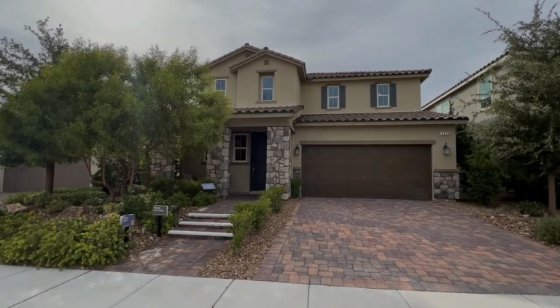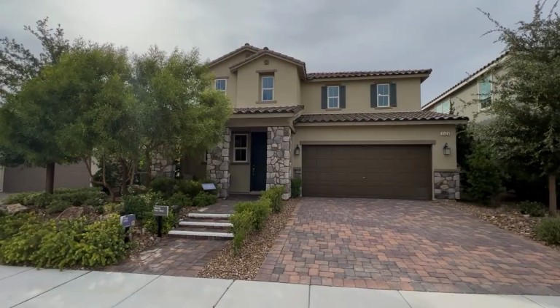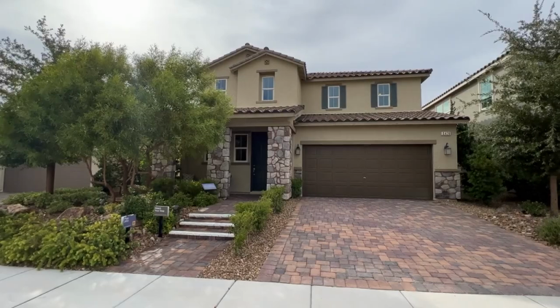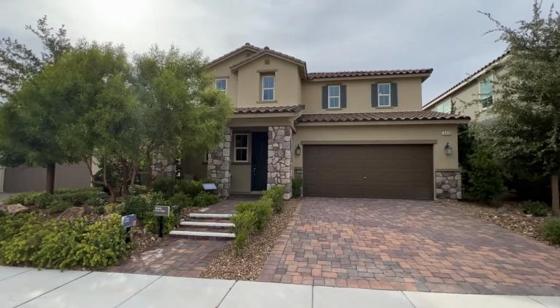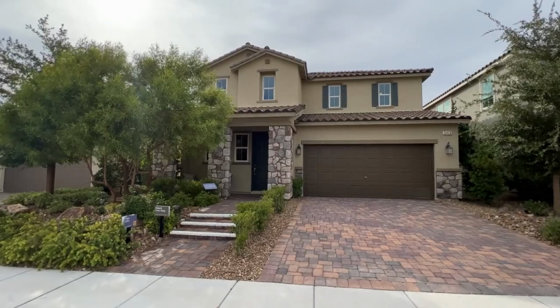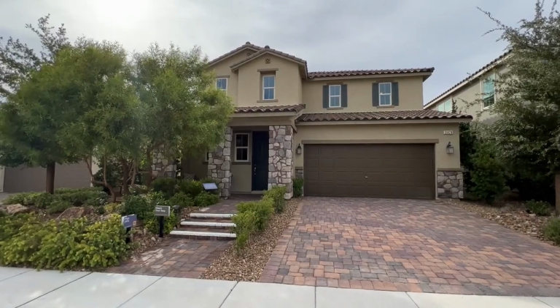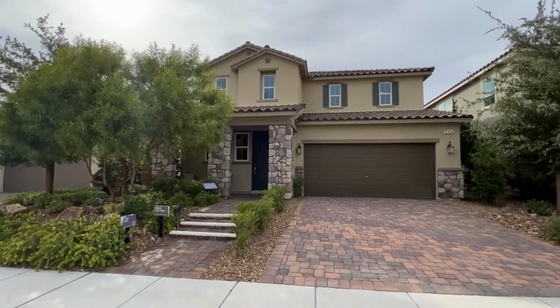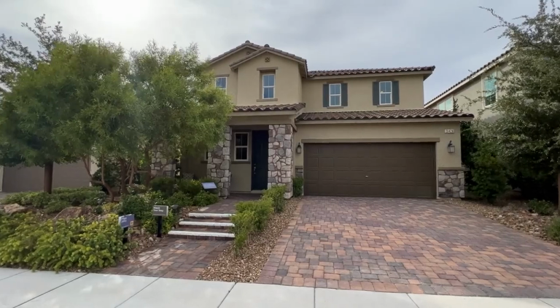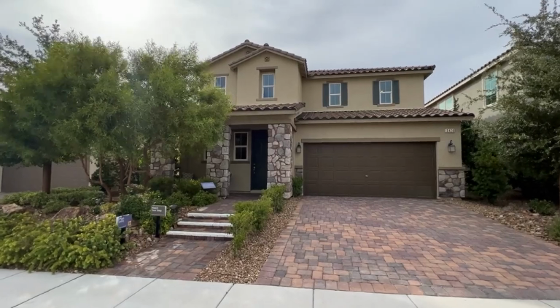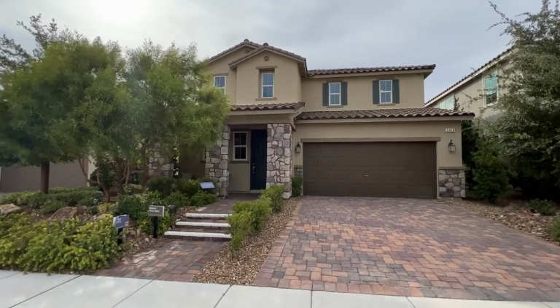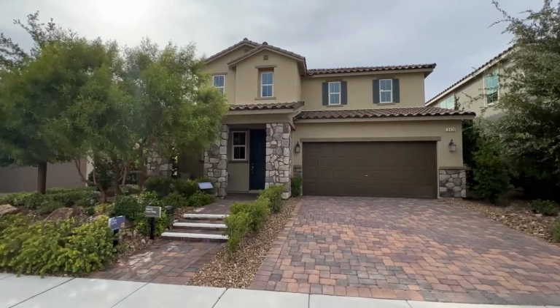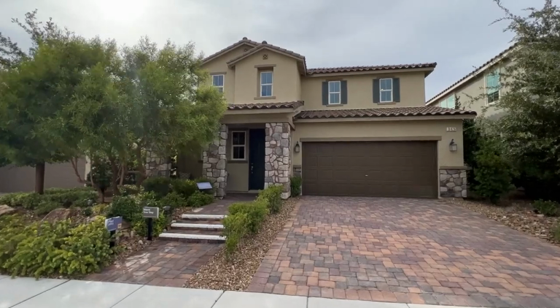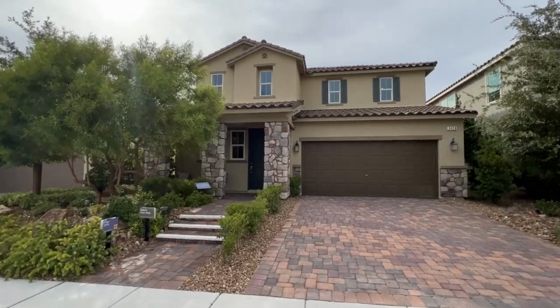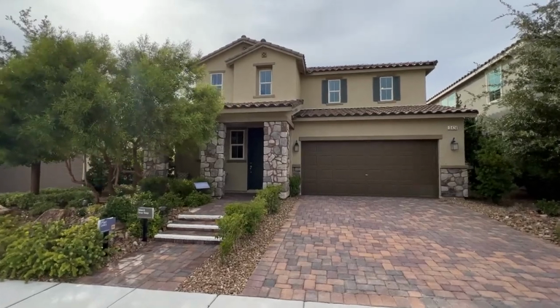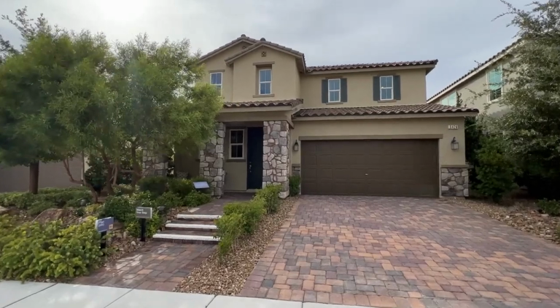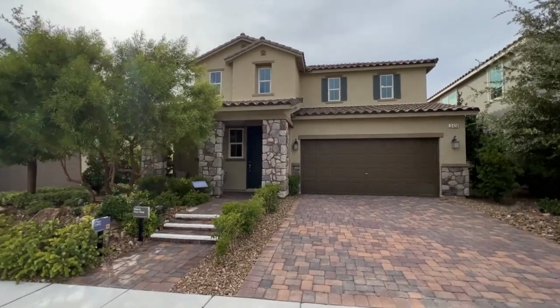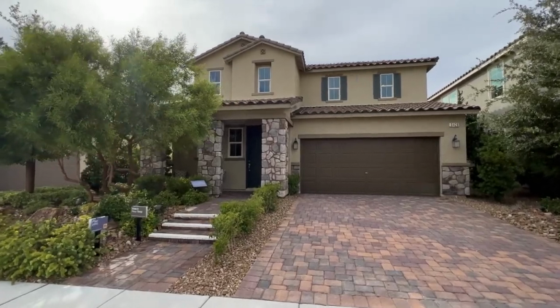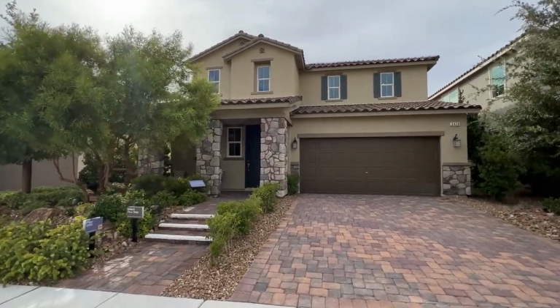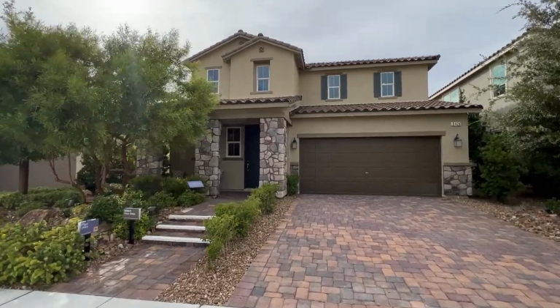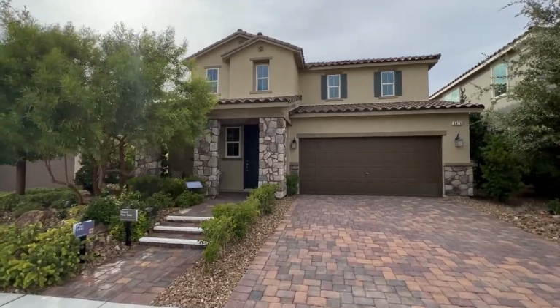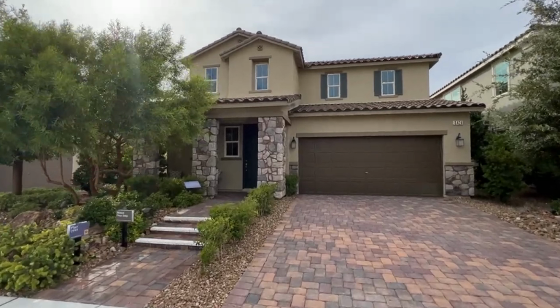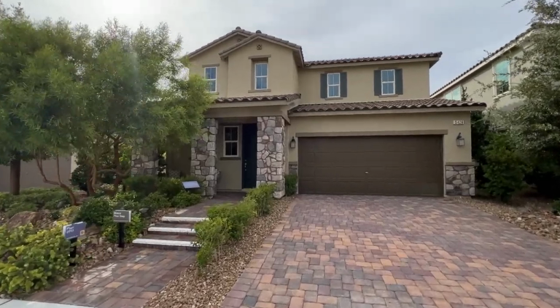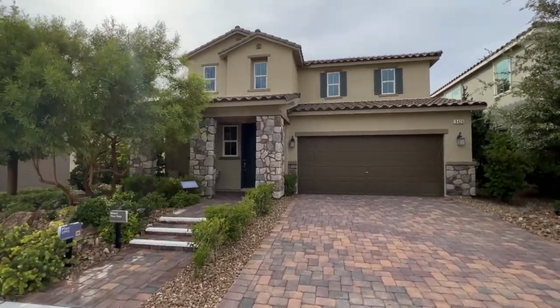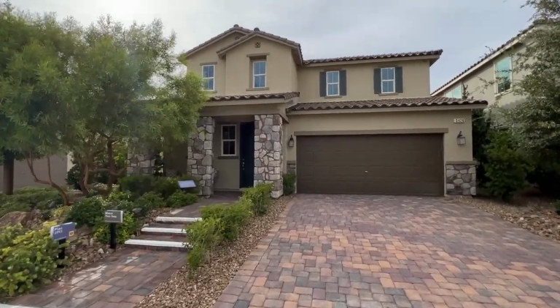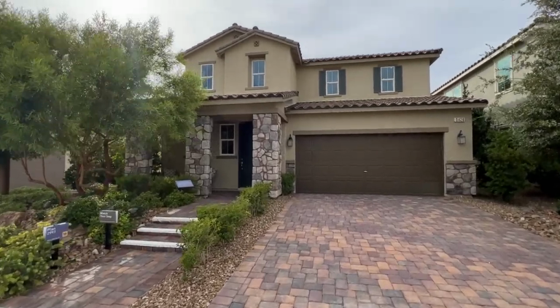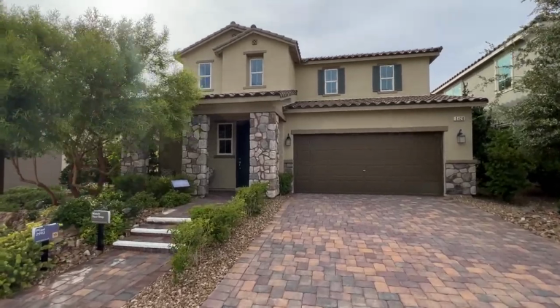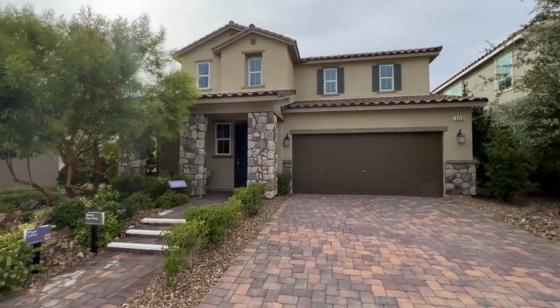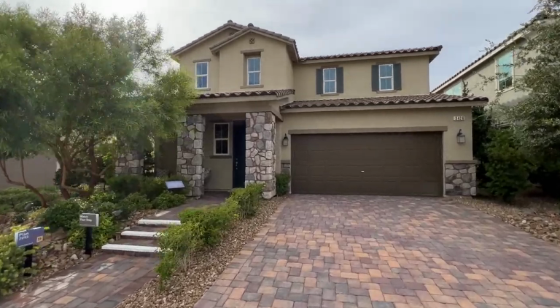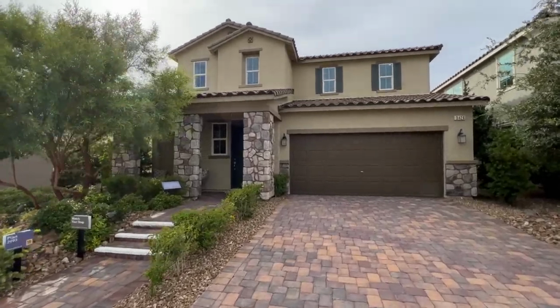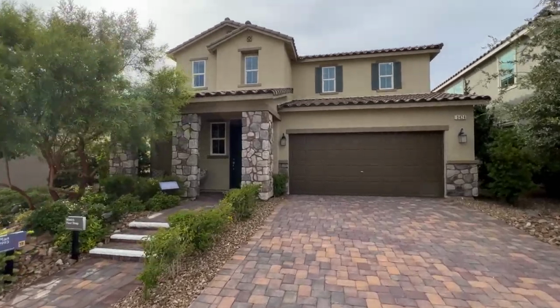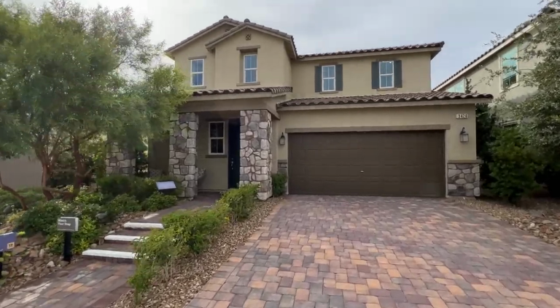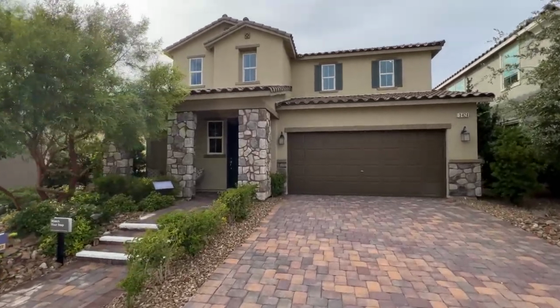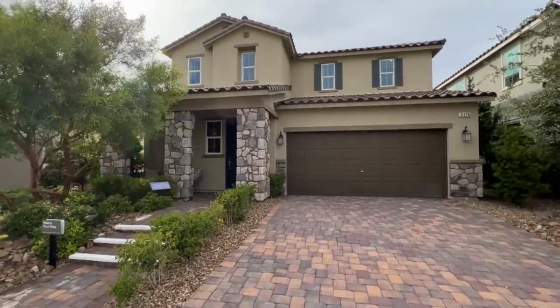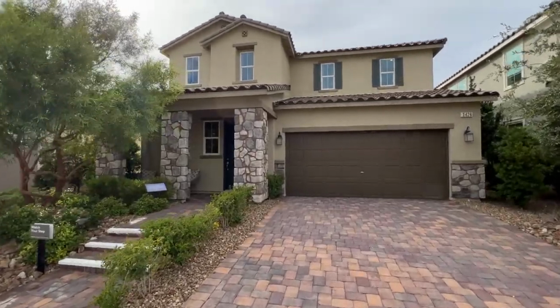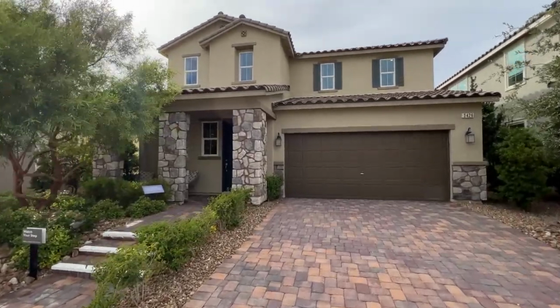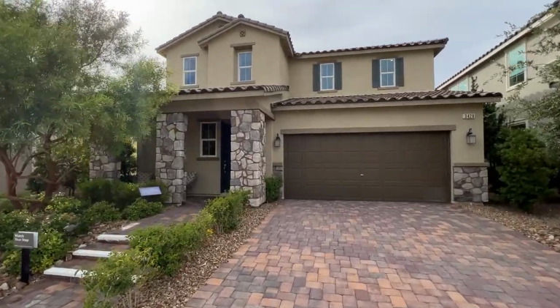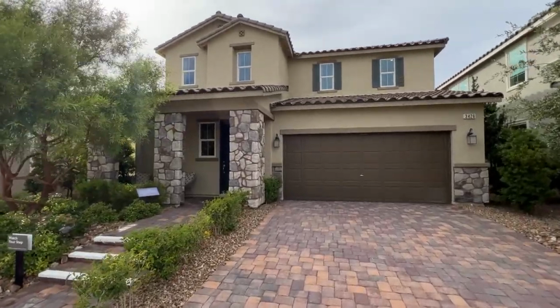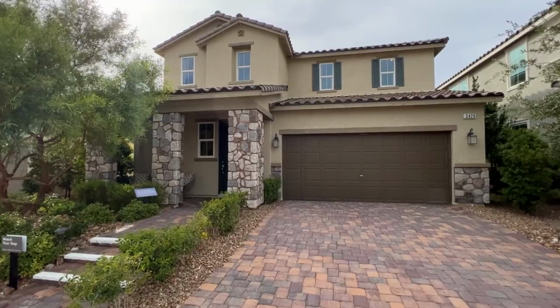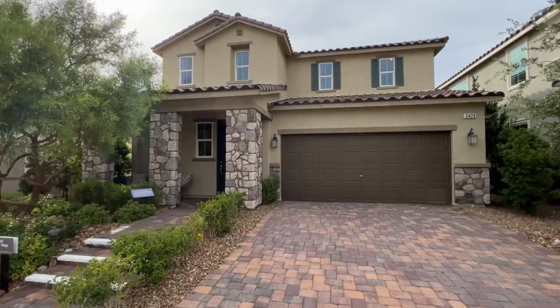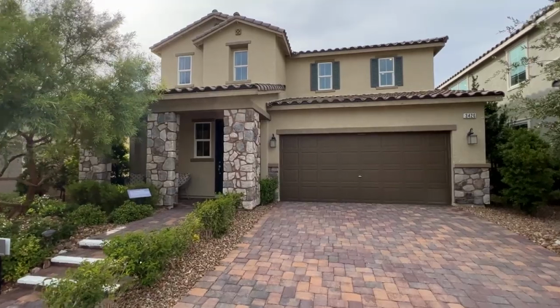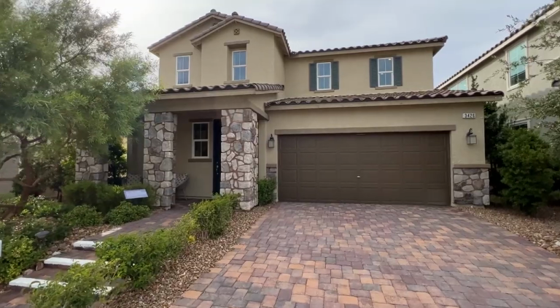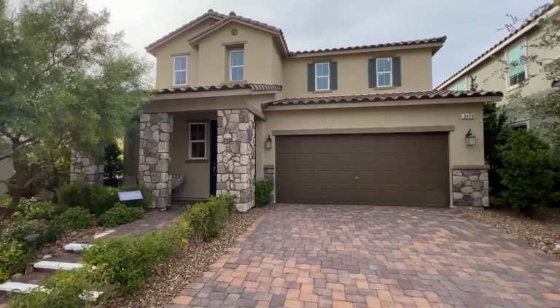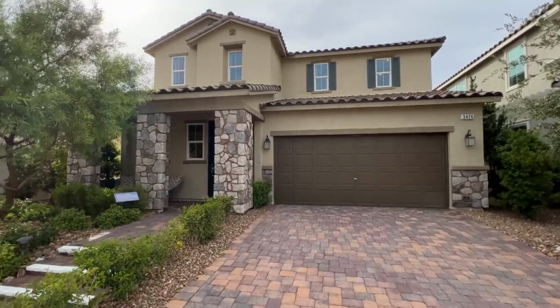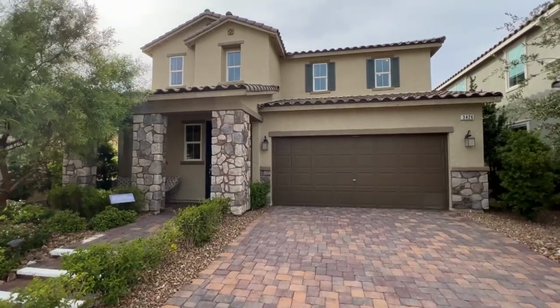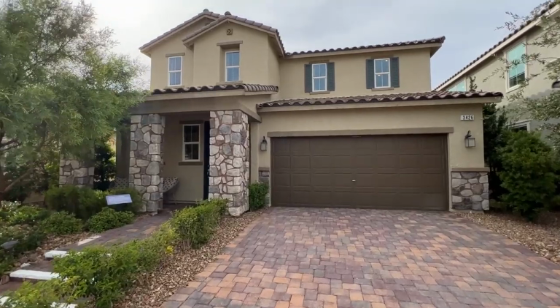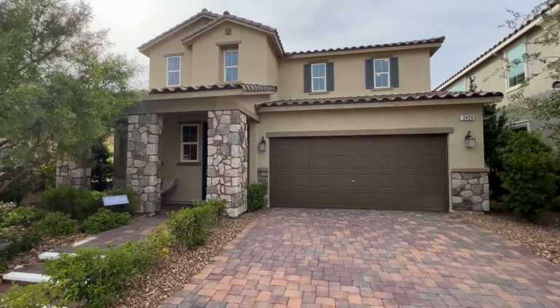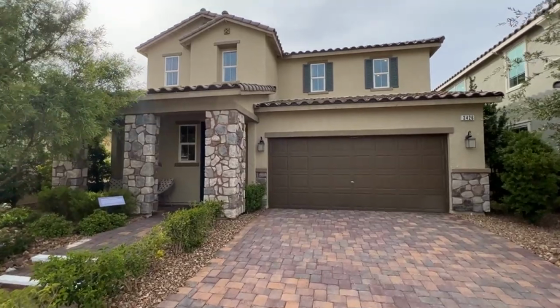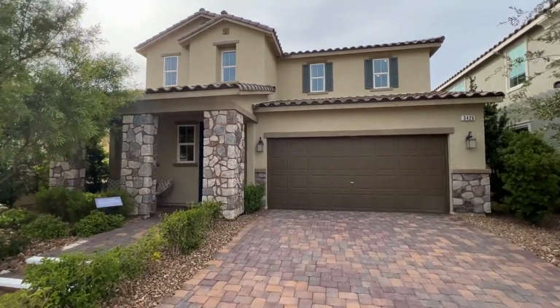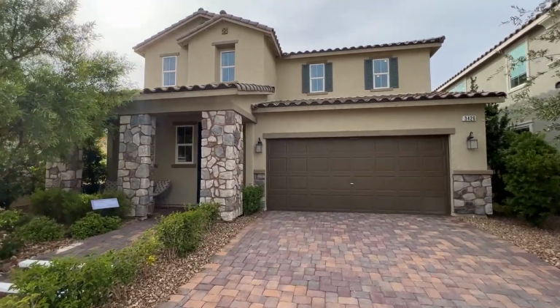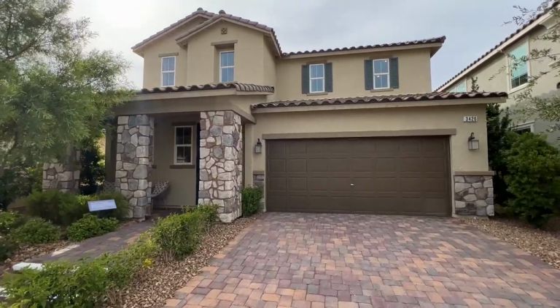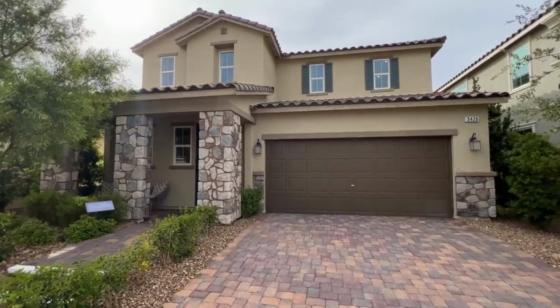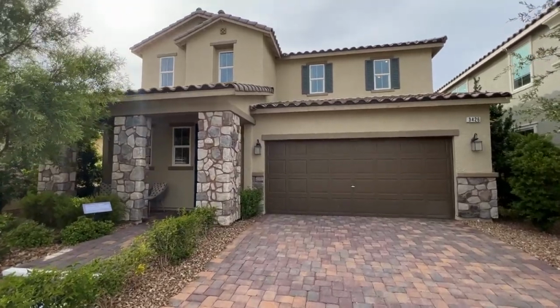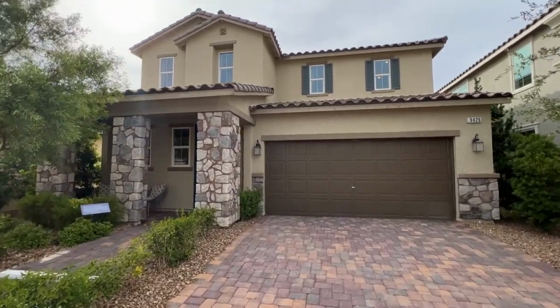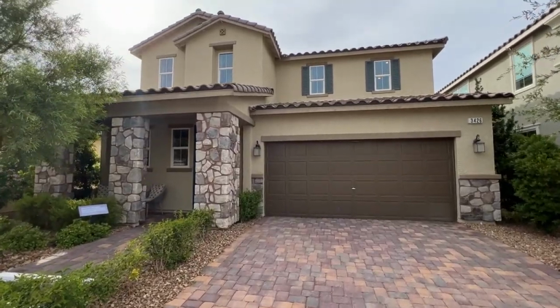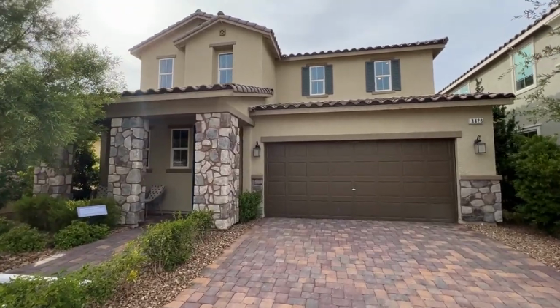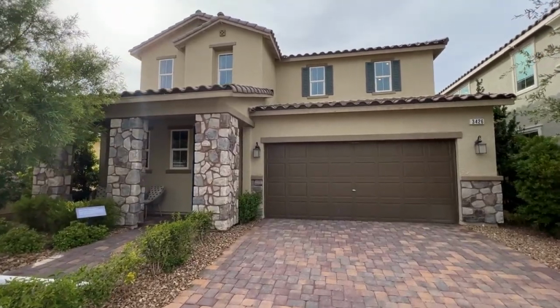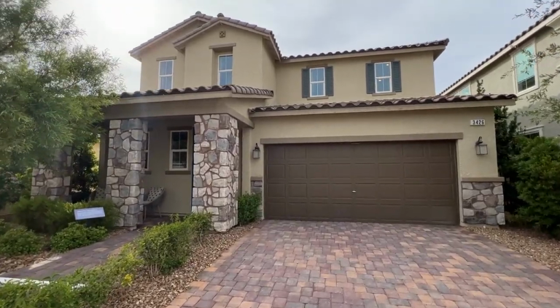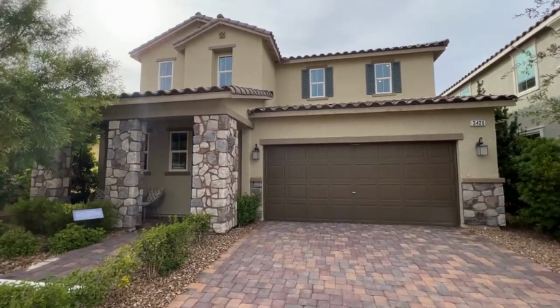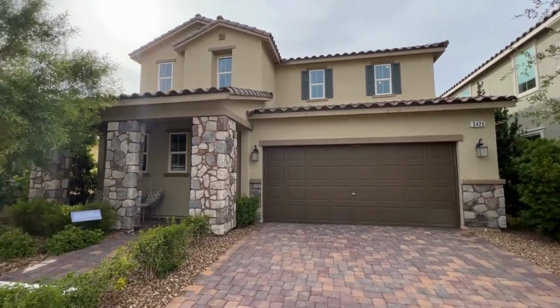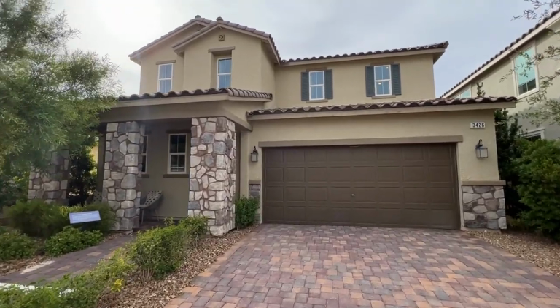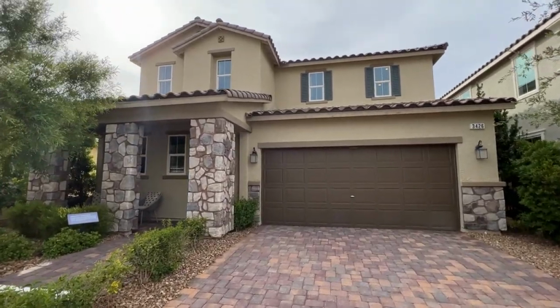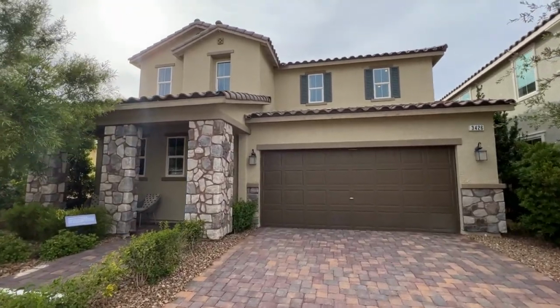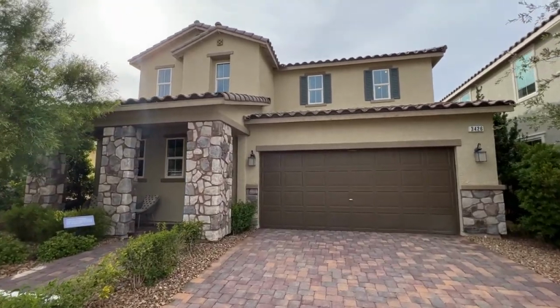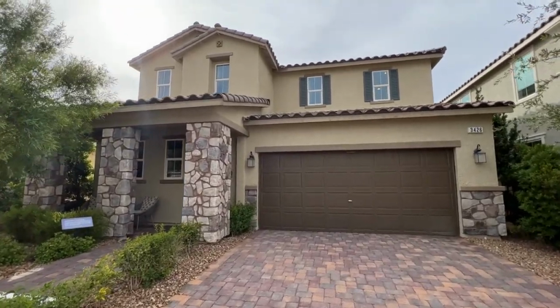Ladies and gentlemen, welcome back to the channel. Today I'm showing you the 2993 floor plan built by KB Homes.